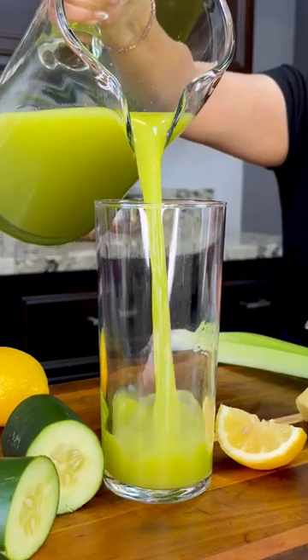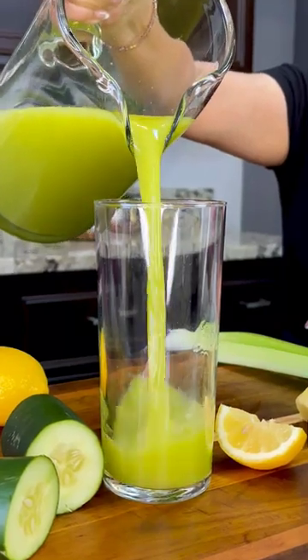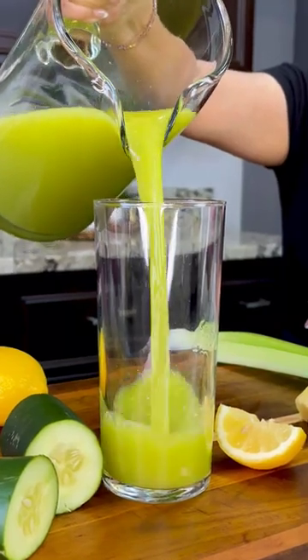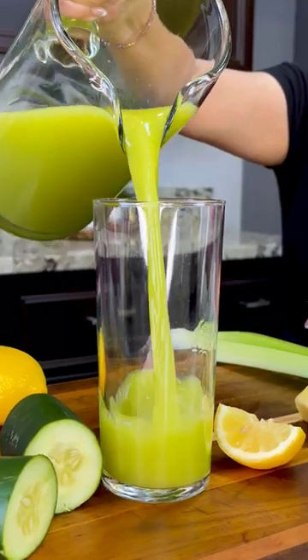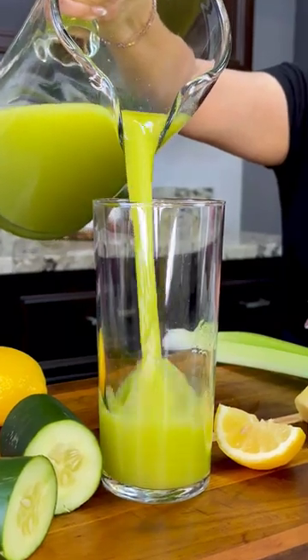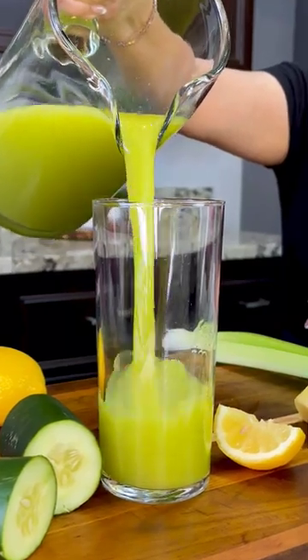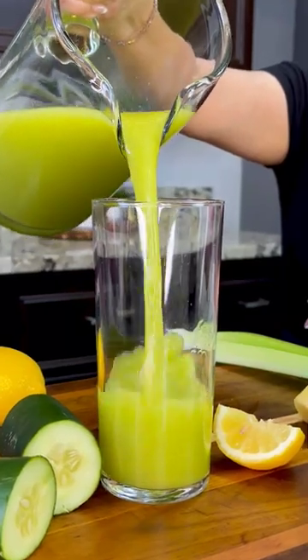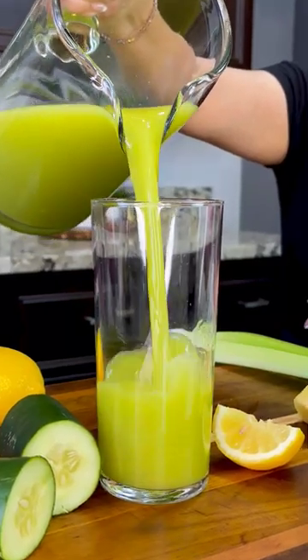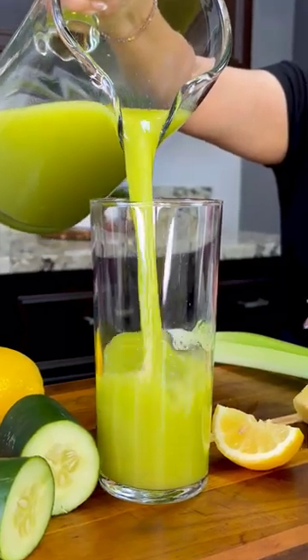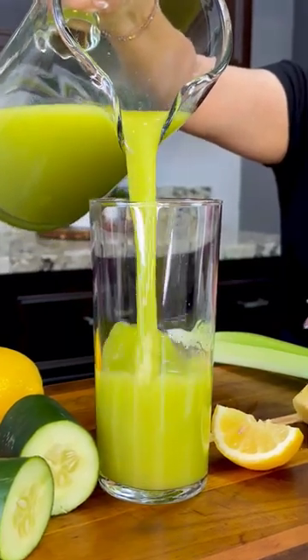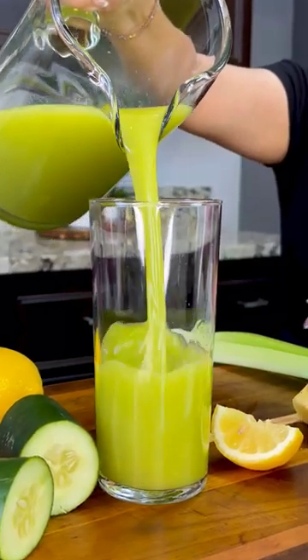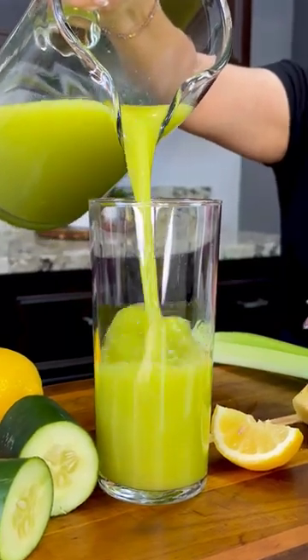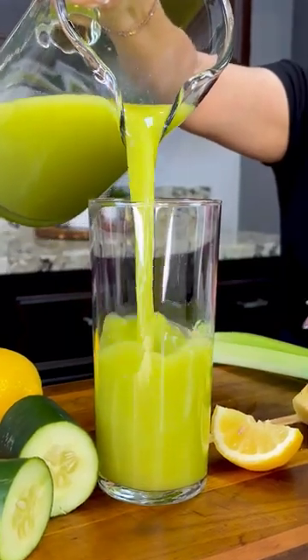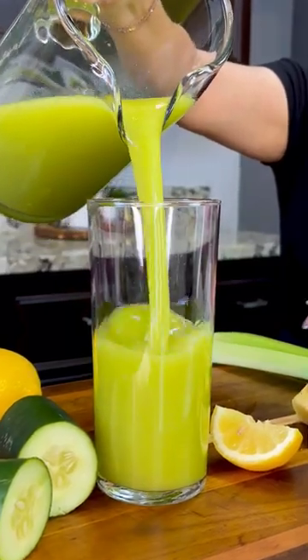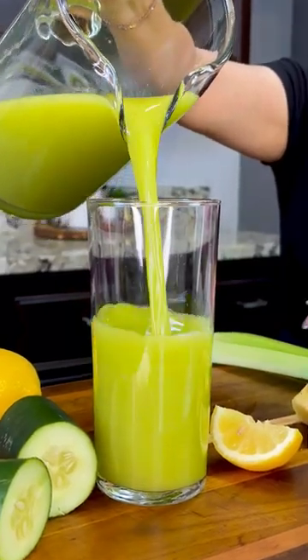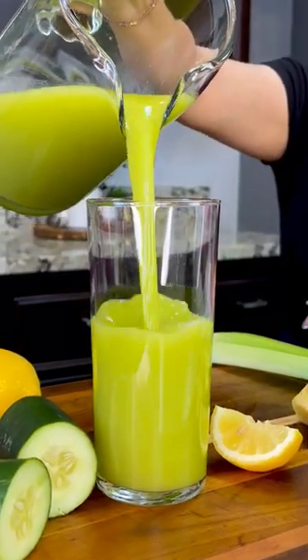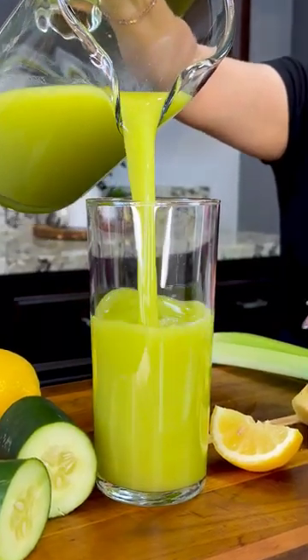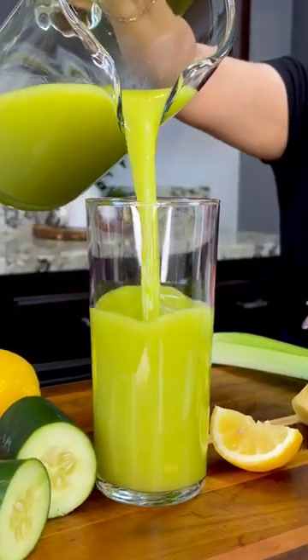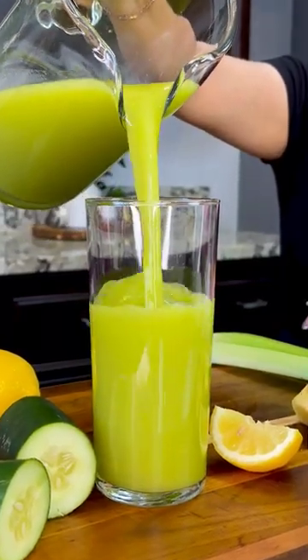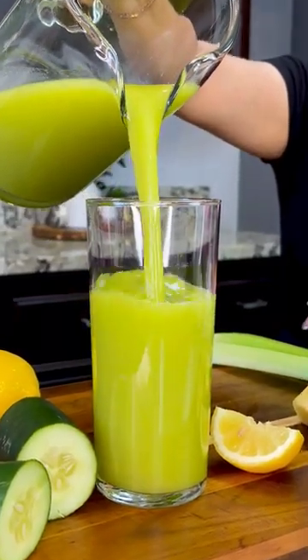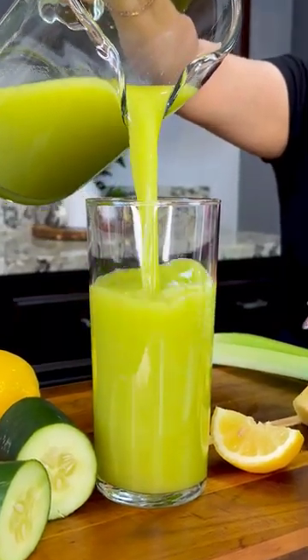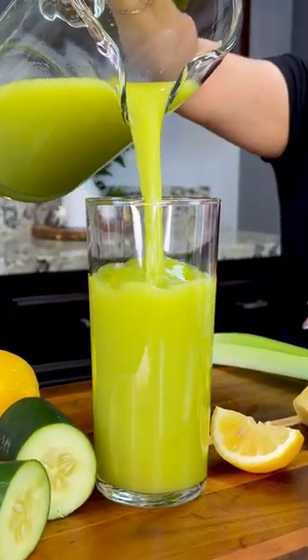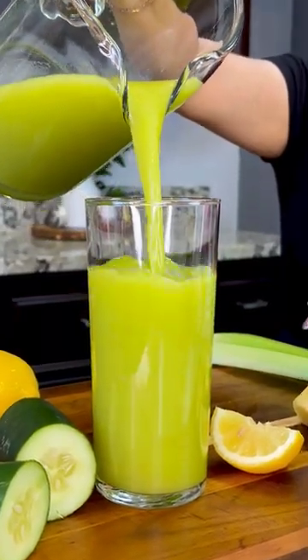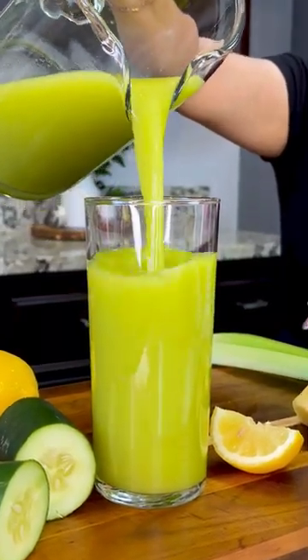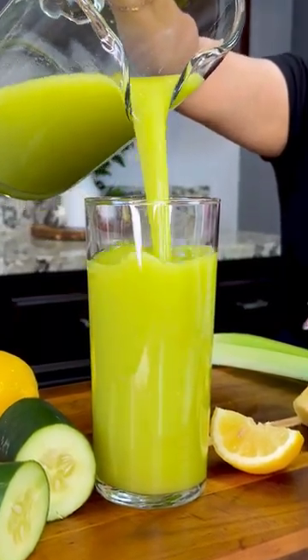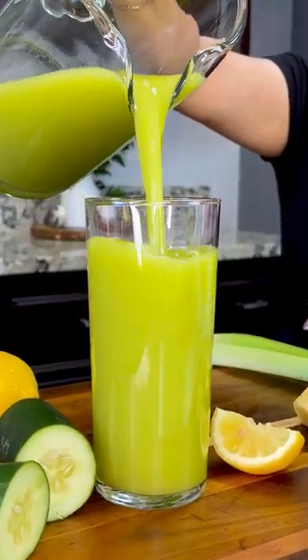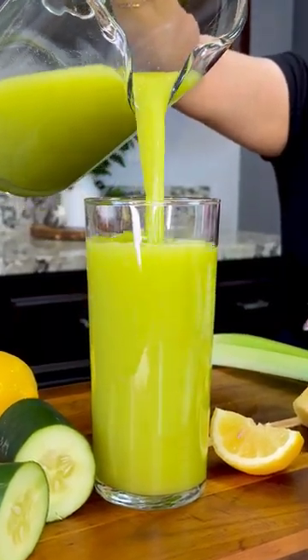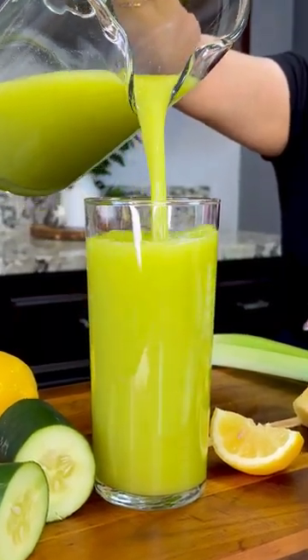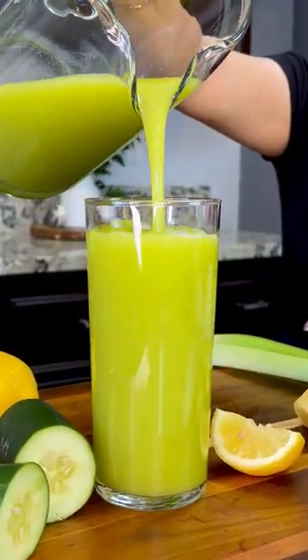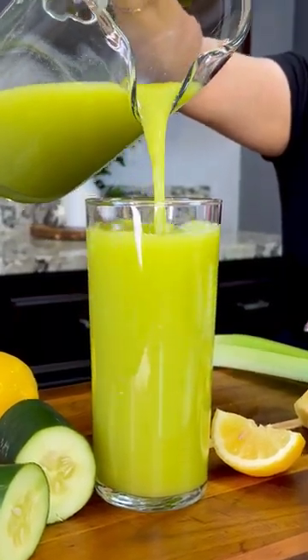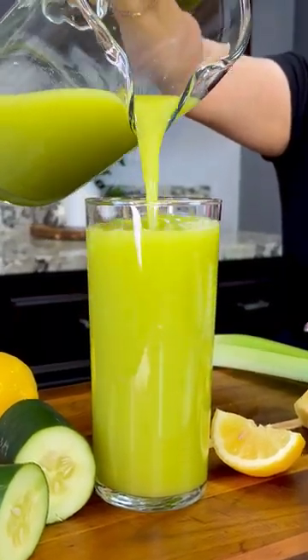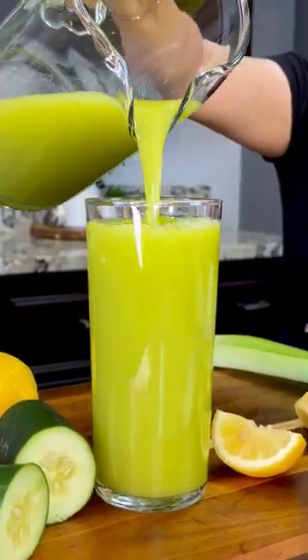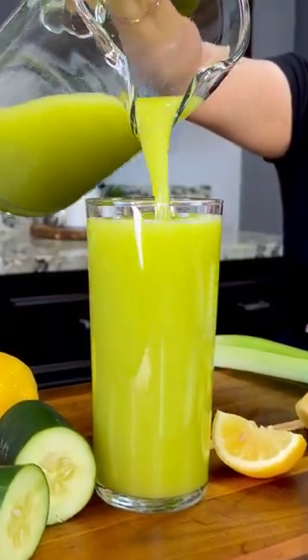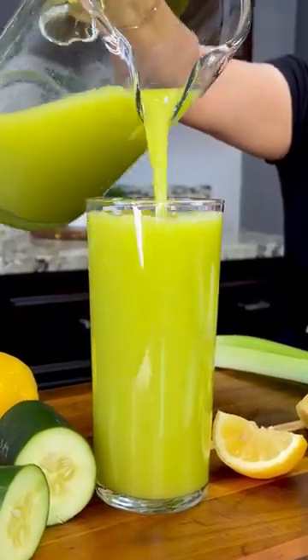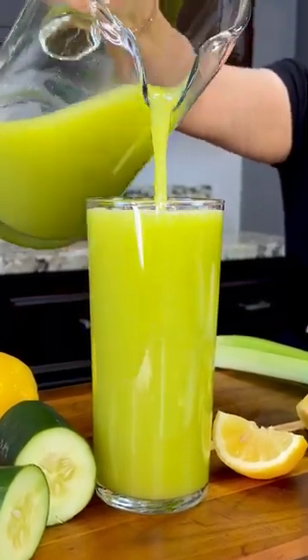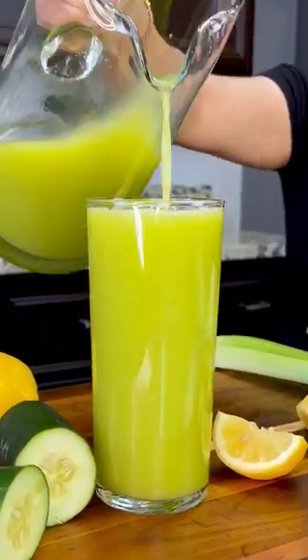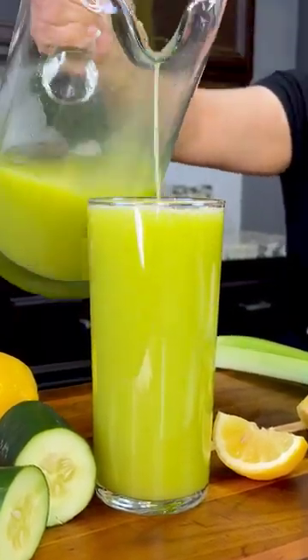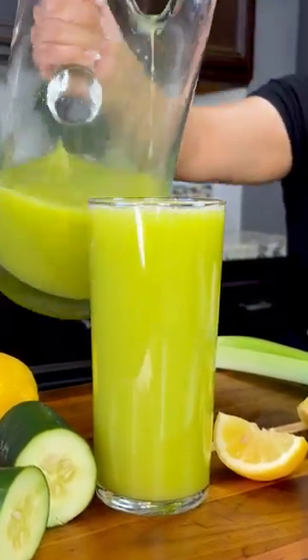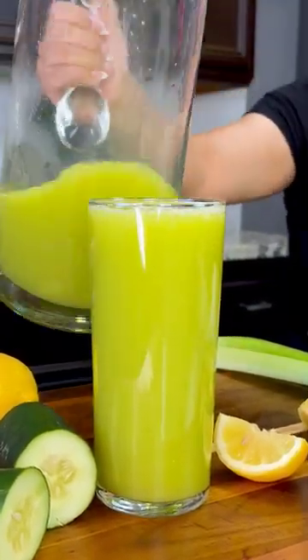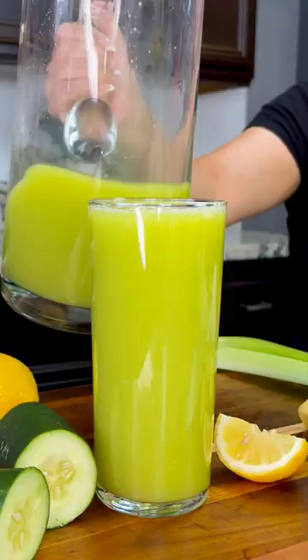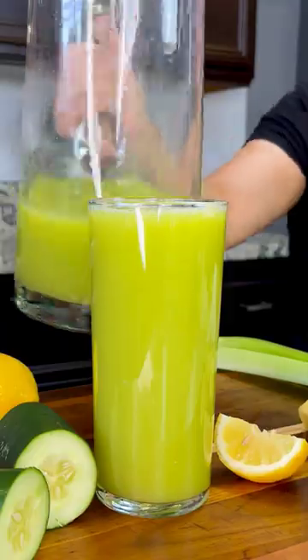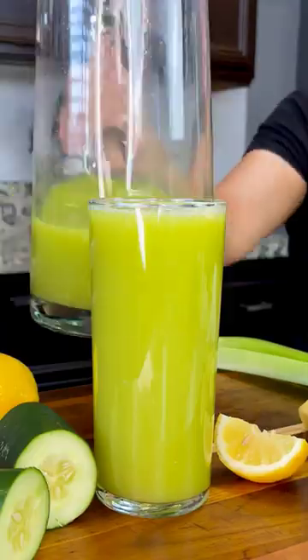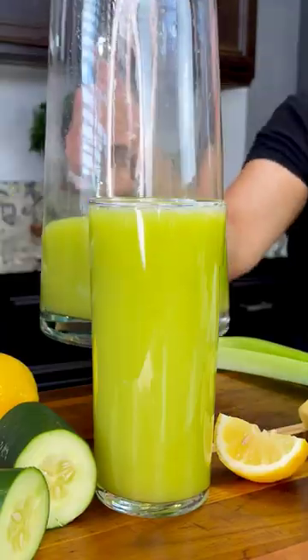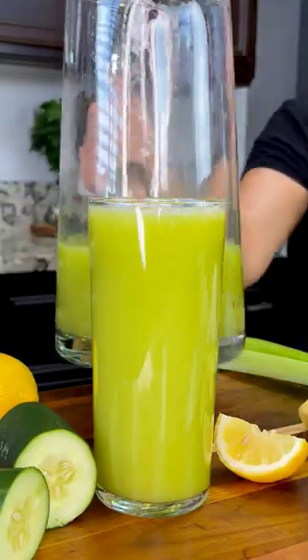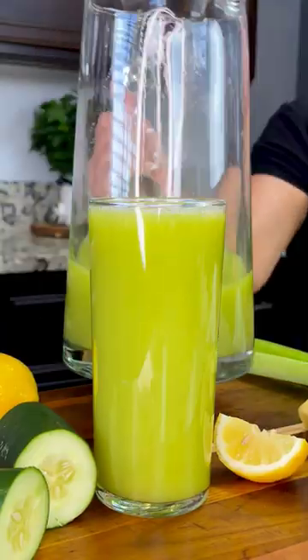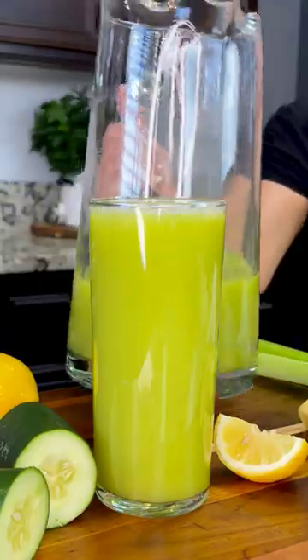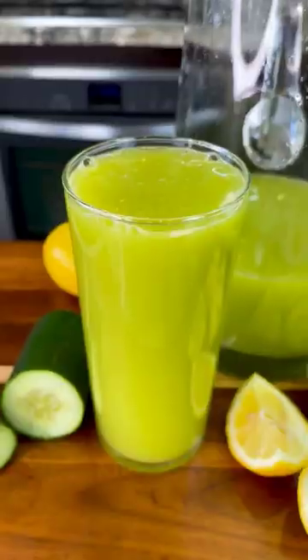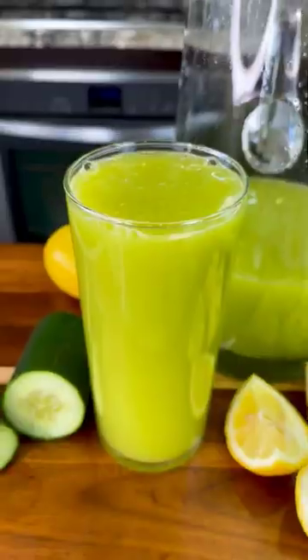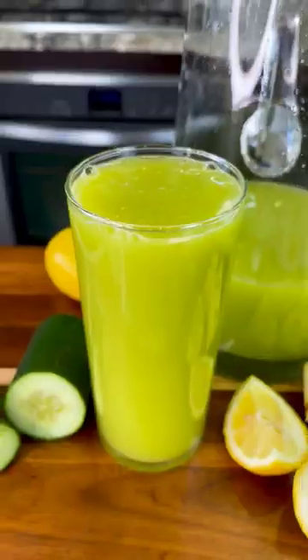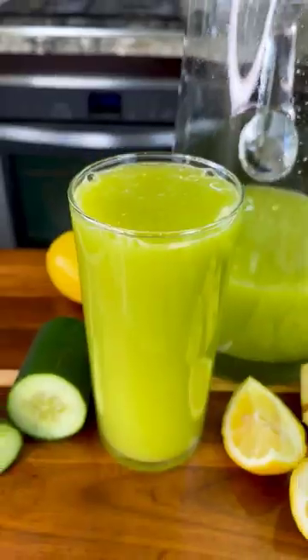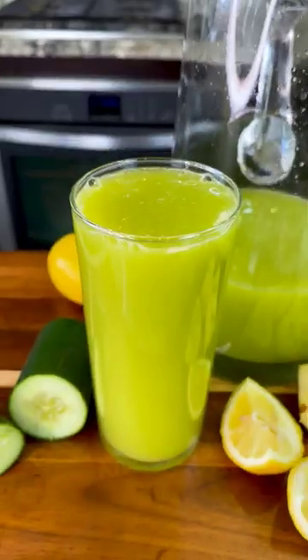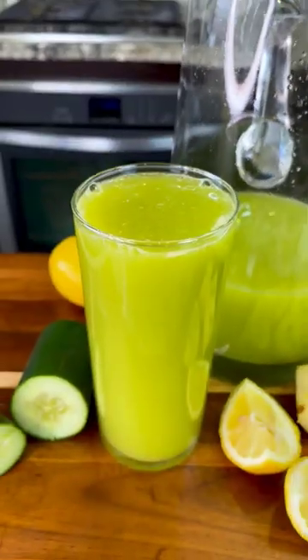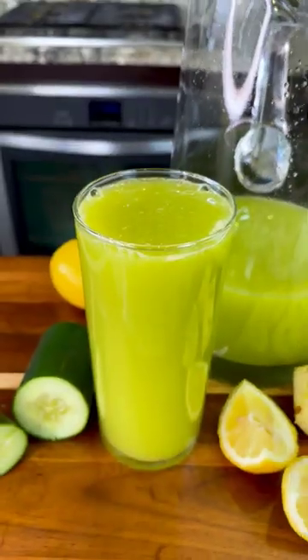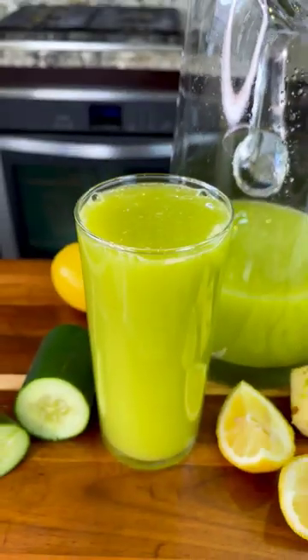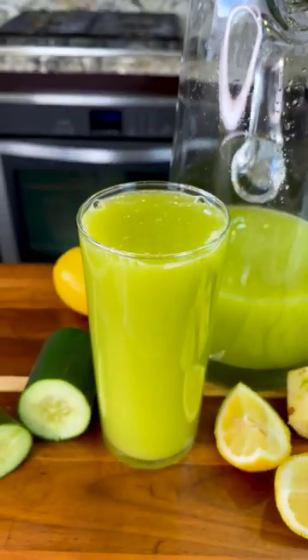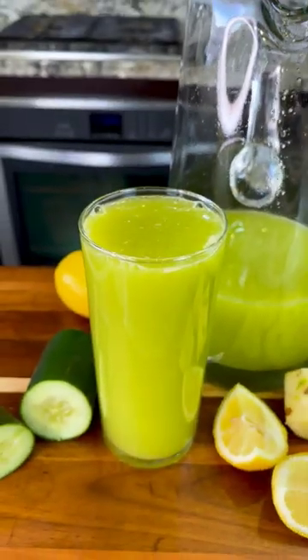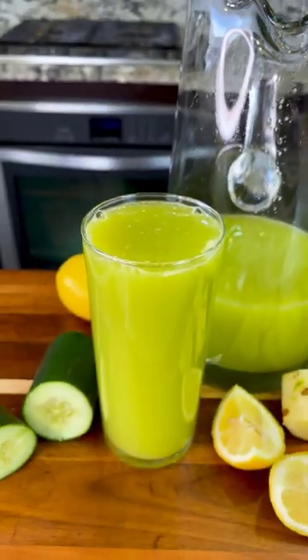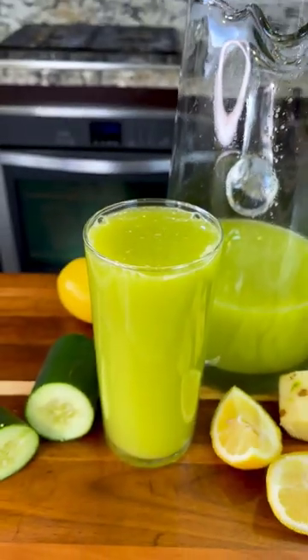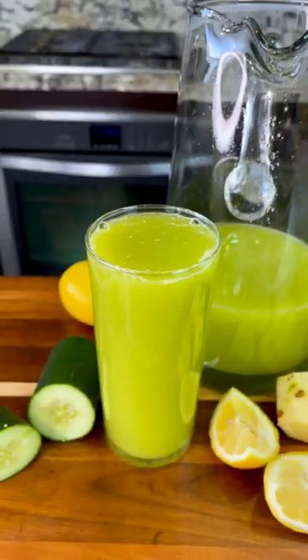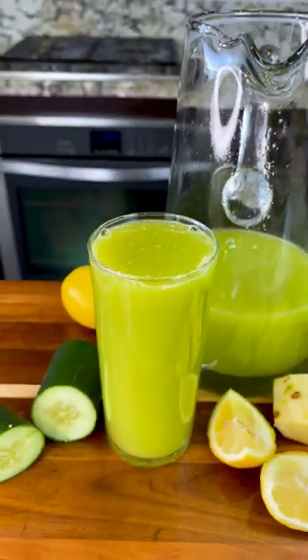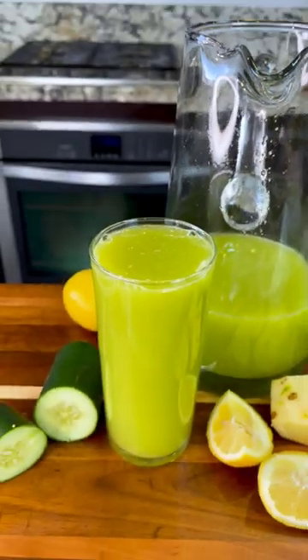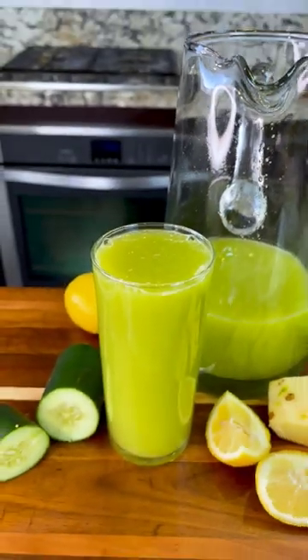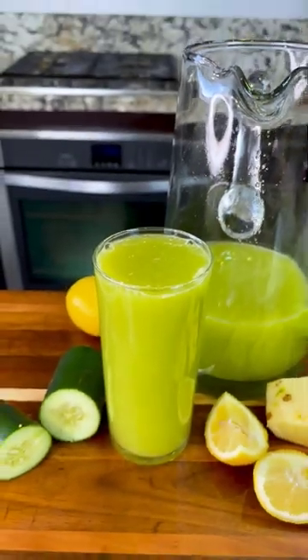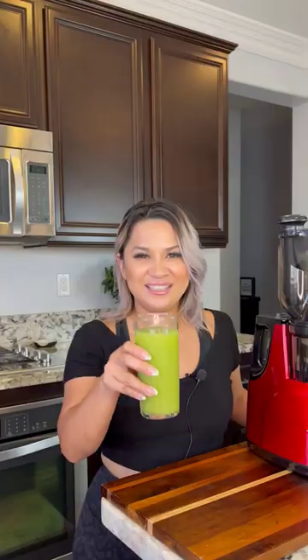Want to boost your metabolism, help your digestion, and have beautiful skin? You have to try this green detox juice.